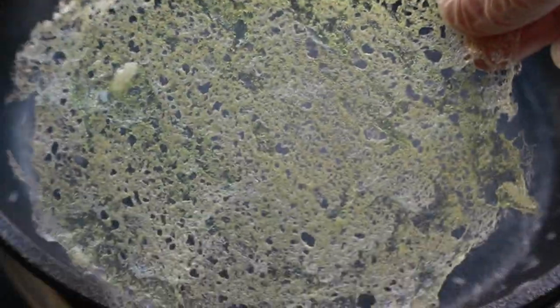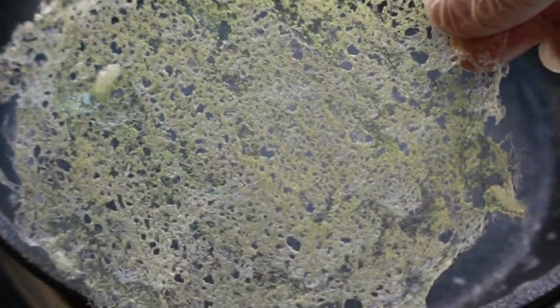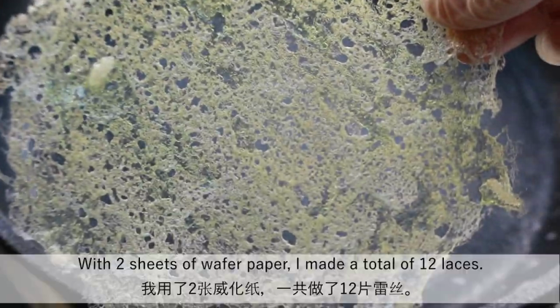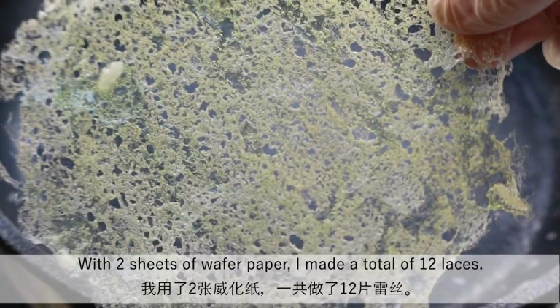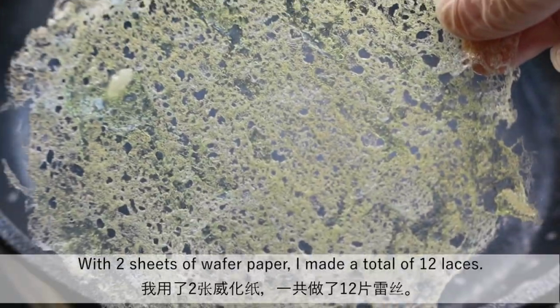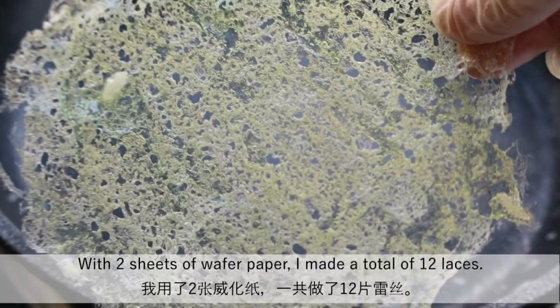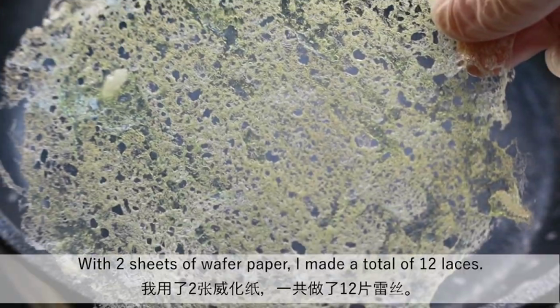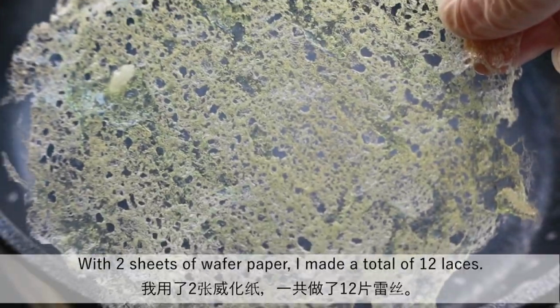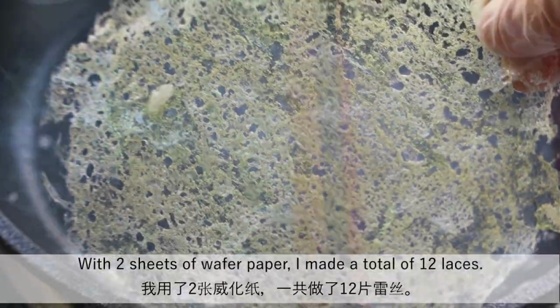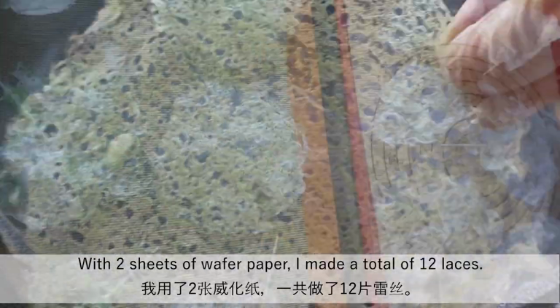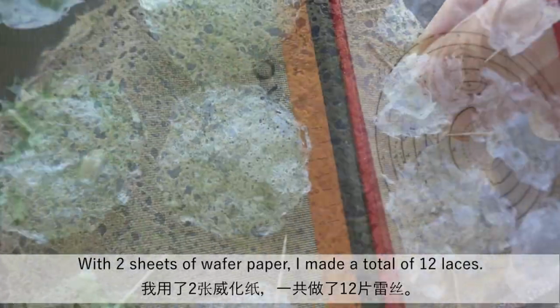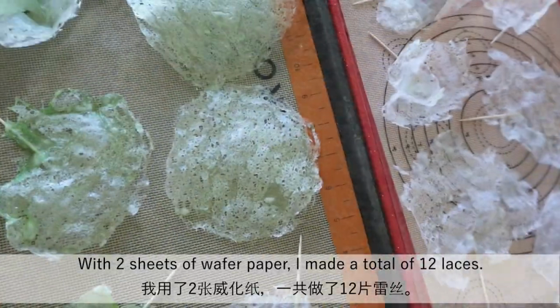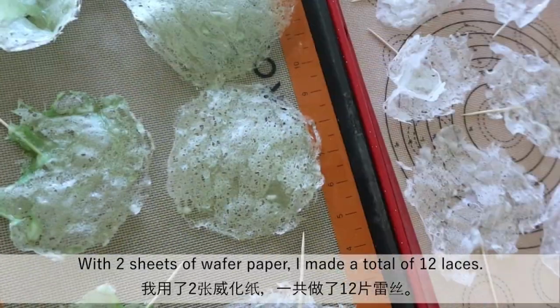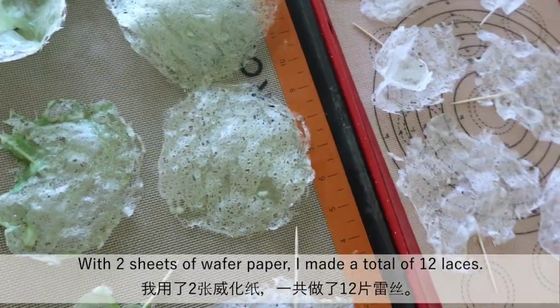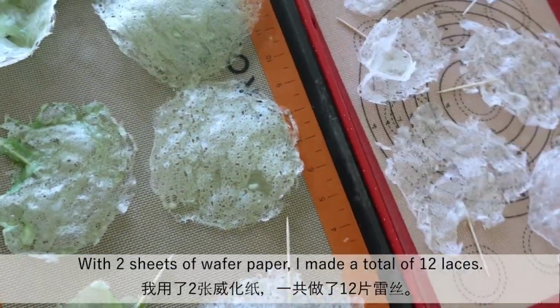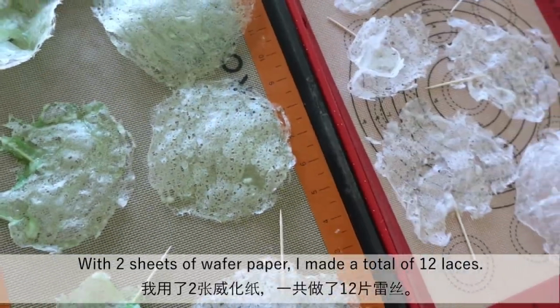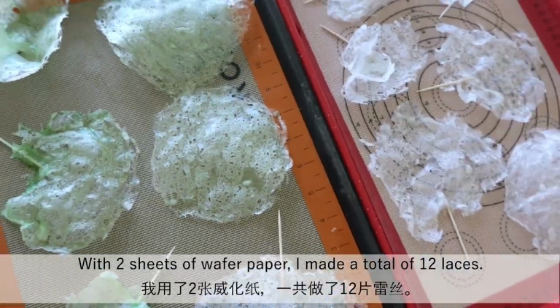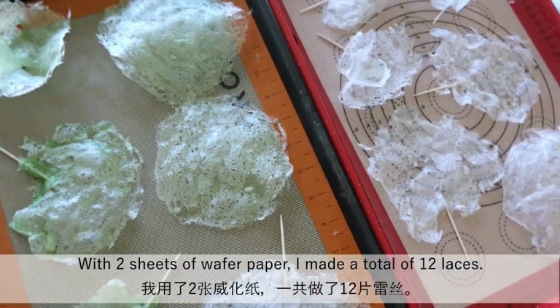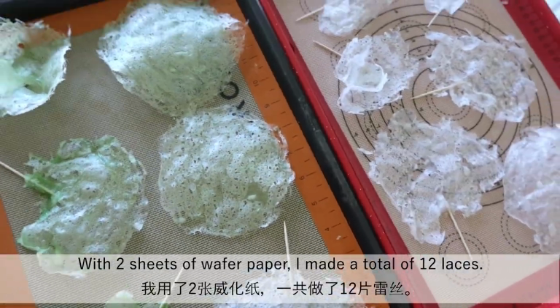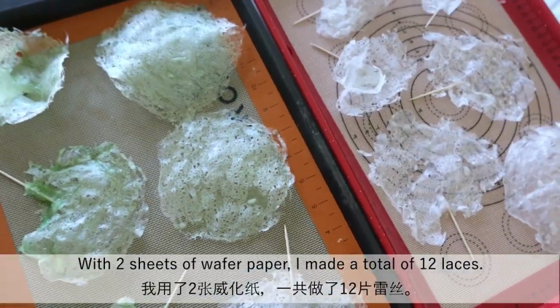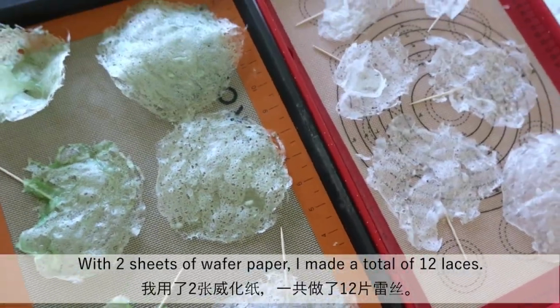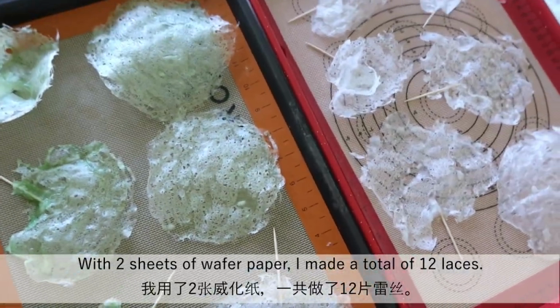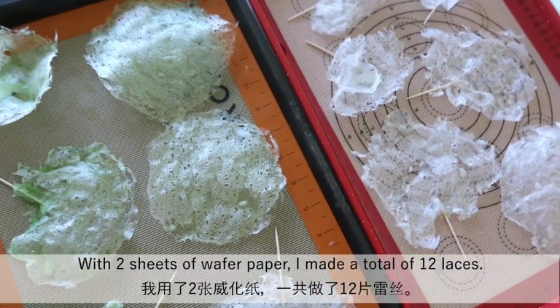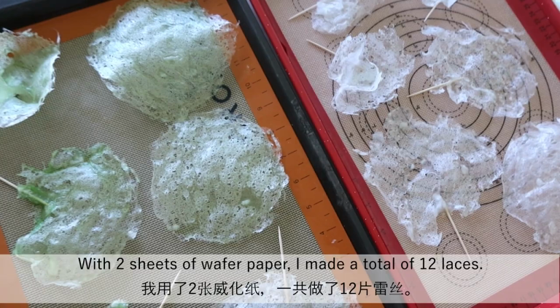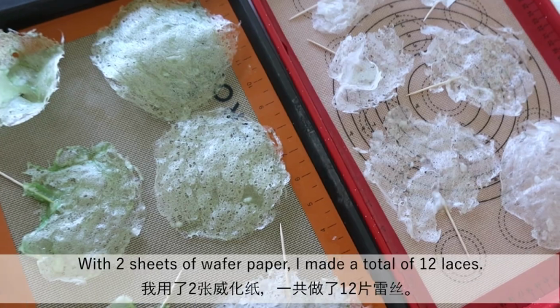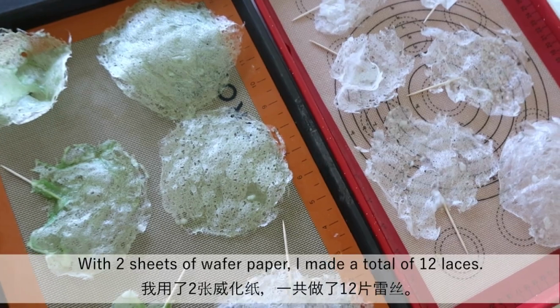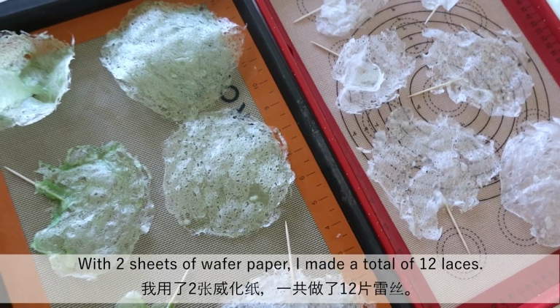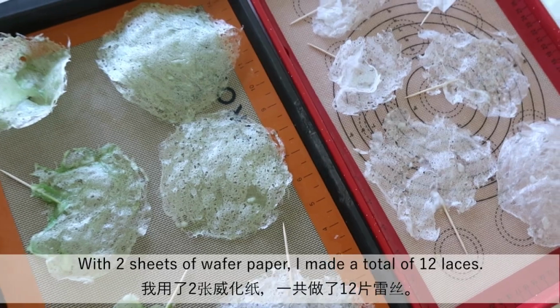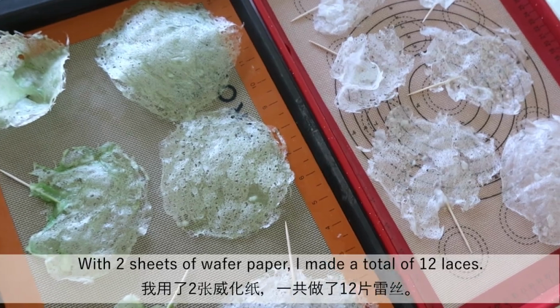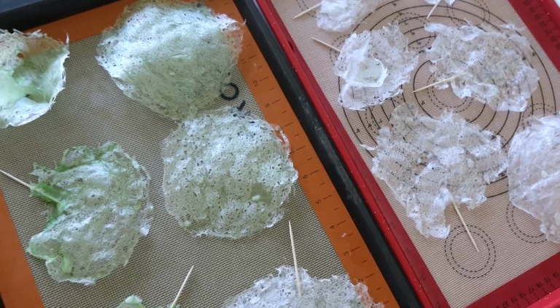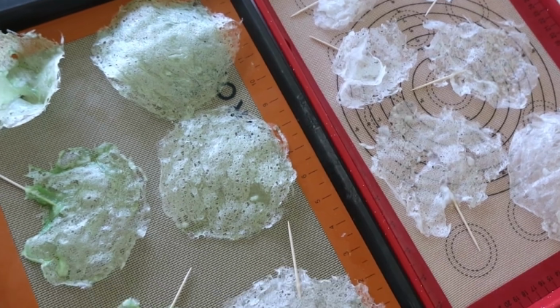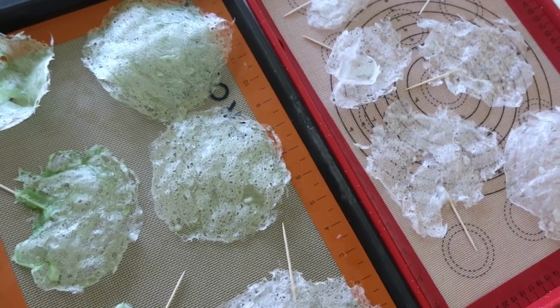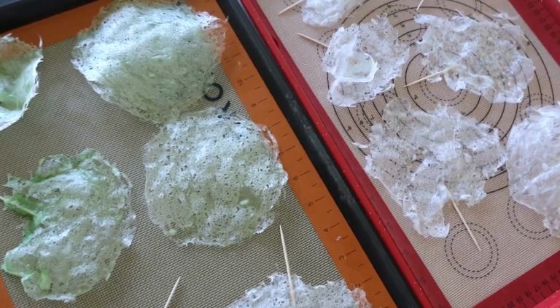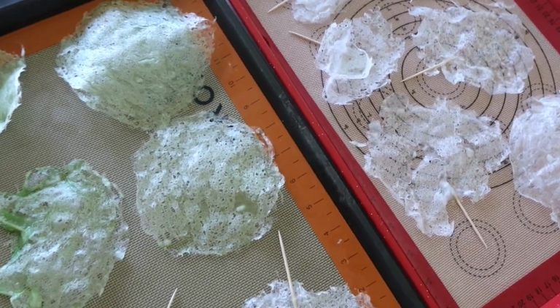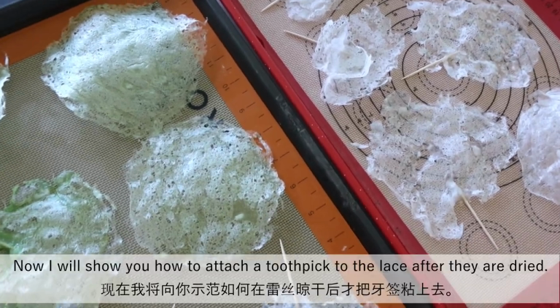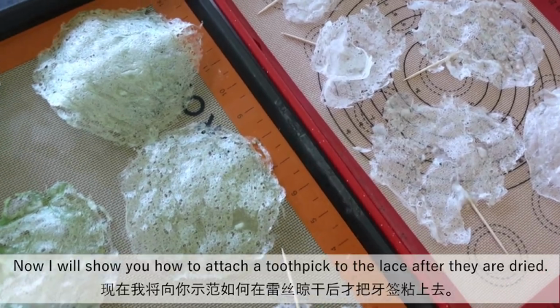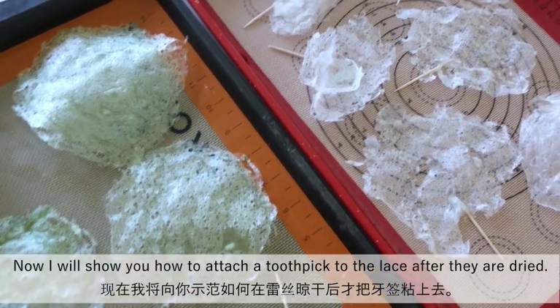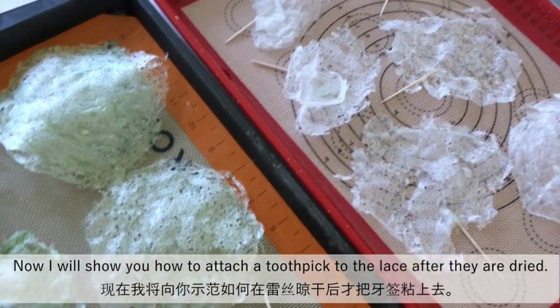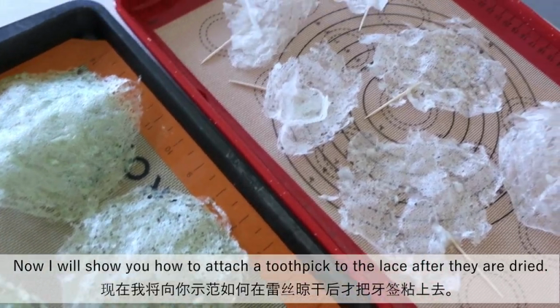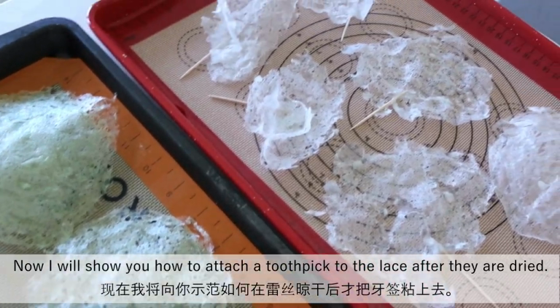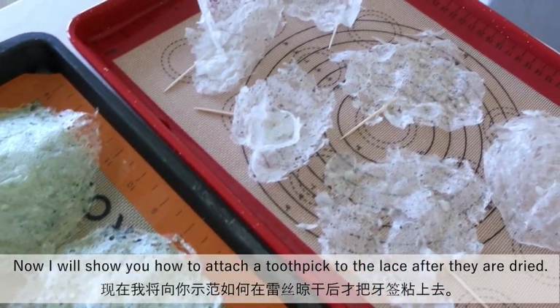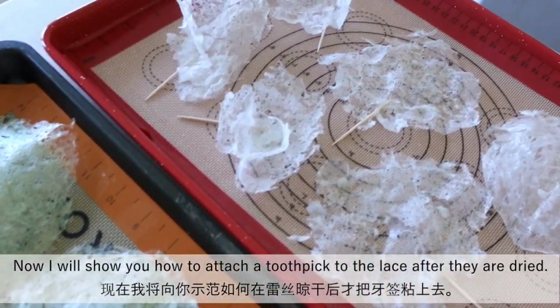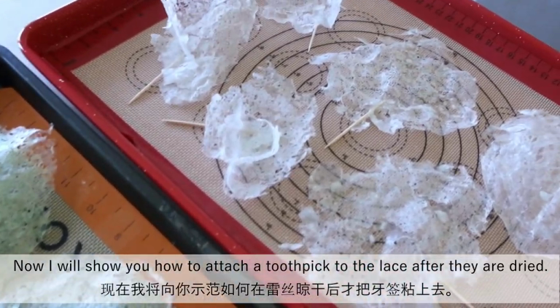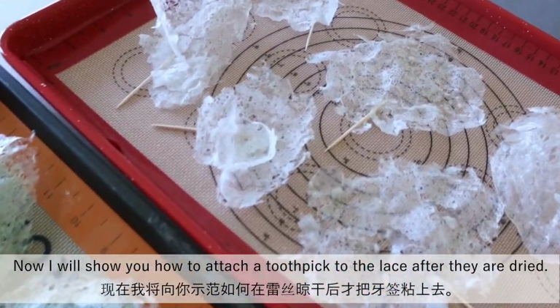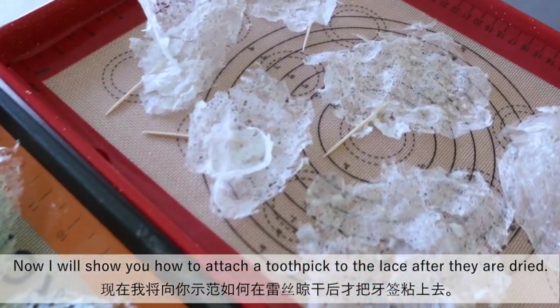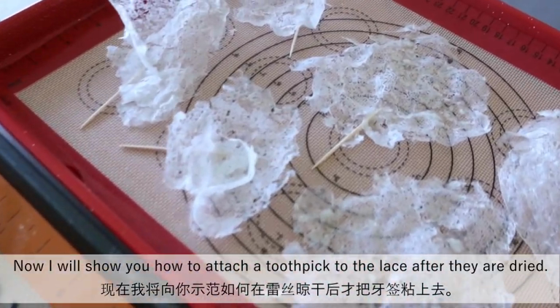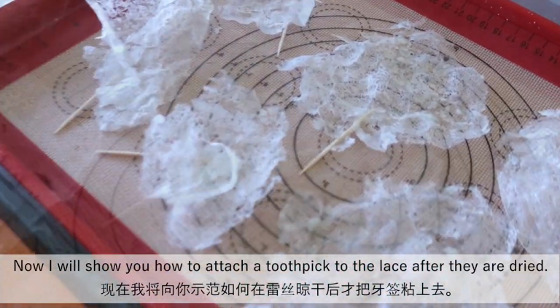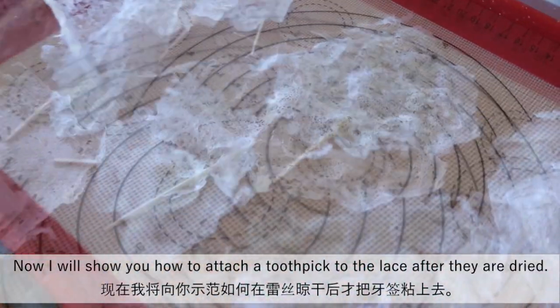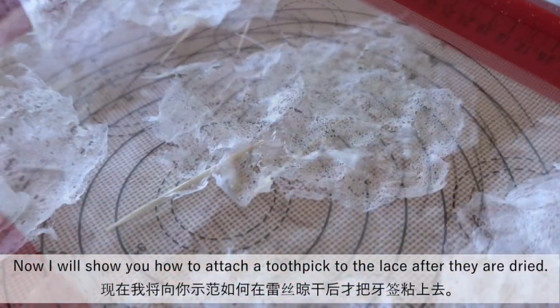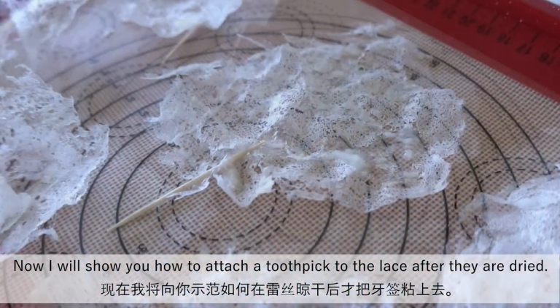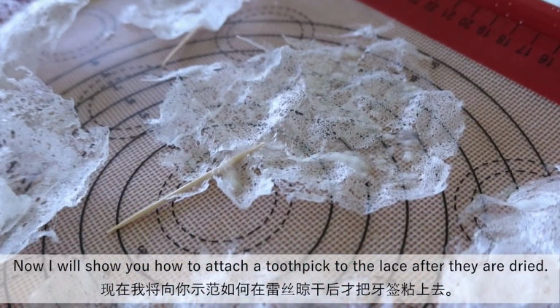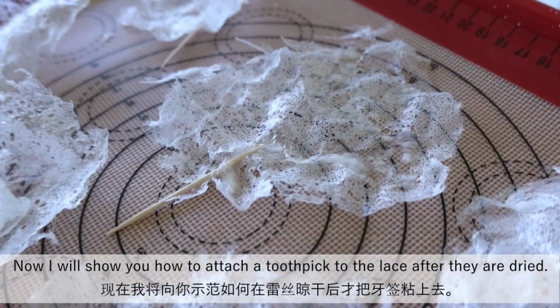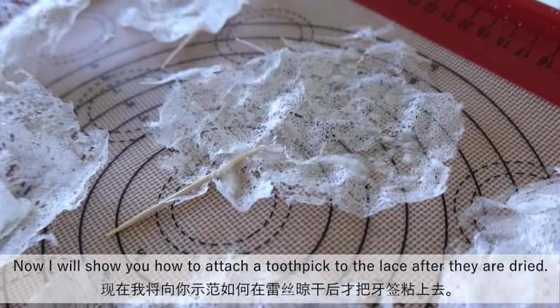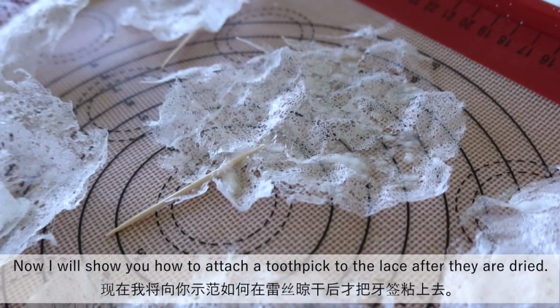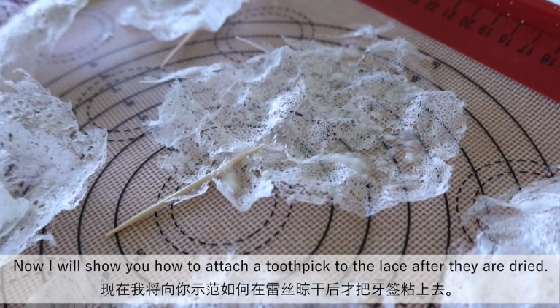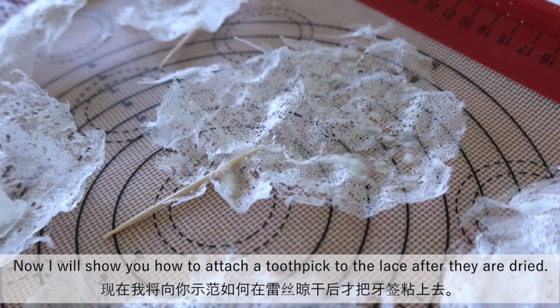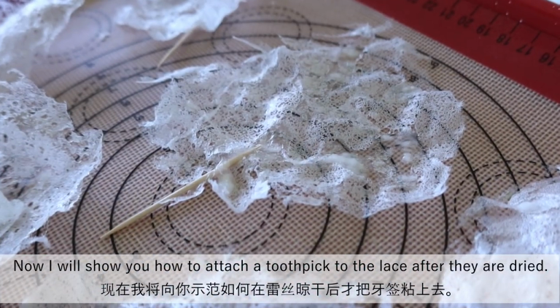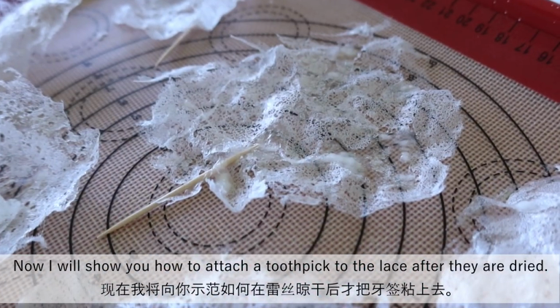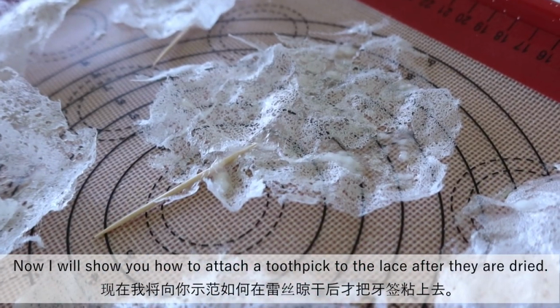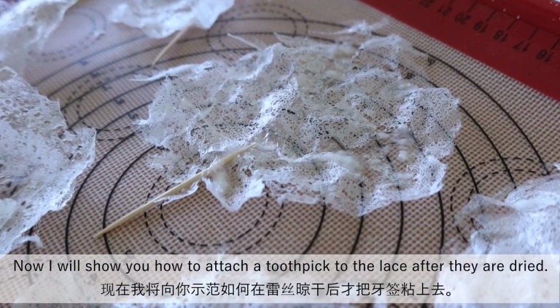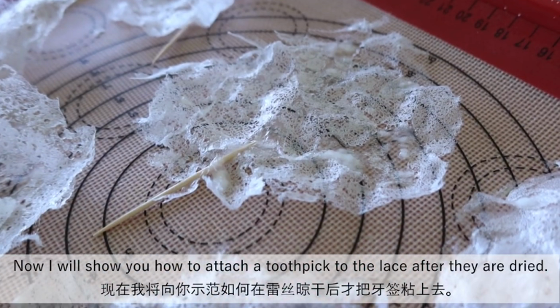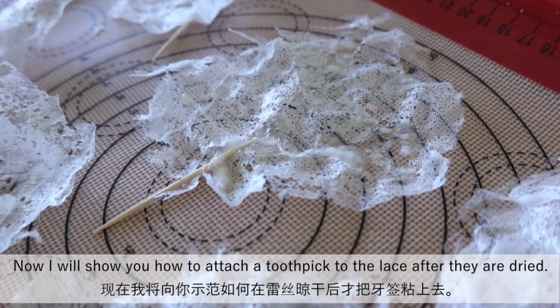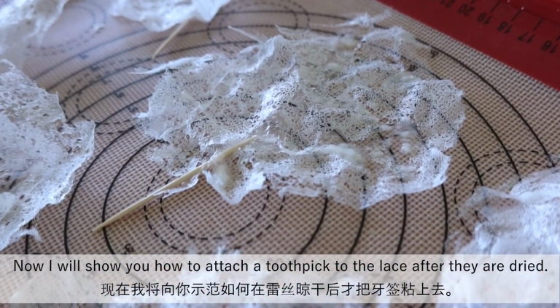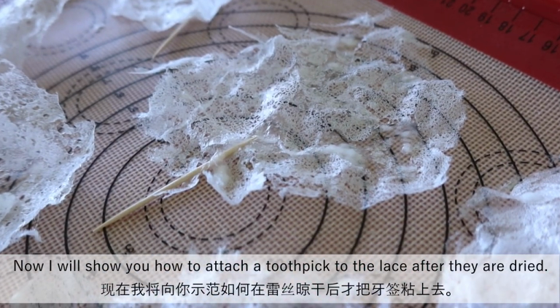With two sheets of wafer paper, I made a total of 12 laces. Now I will show you how to attach a toothpick to the lace after they are dried.